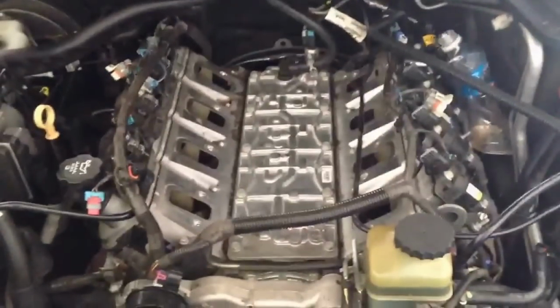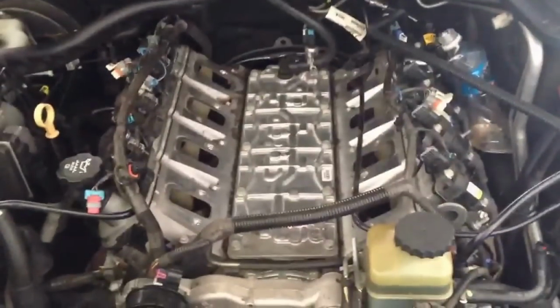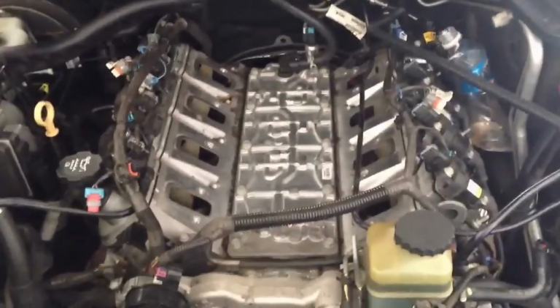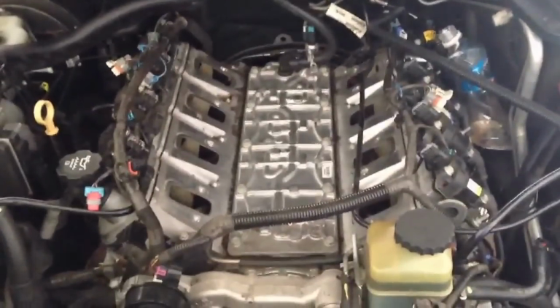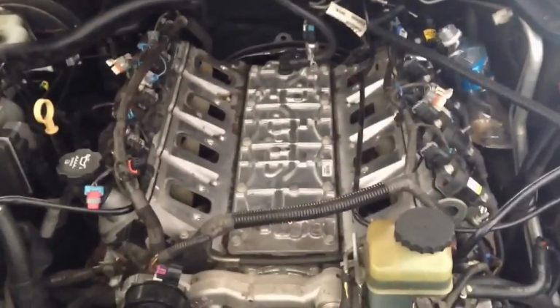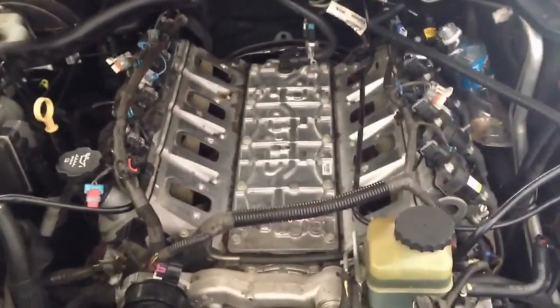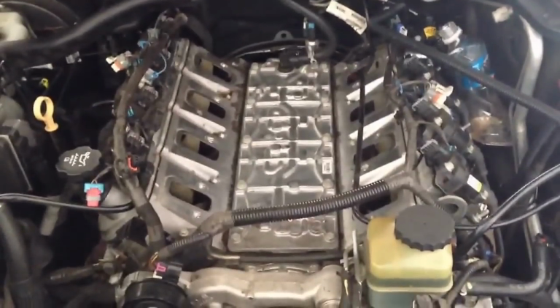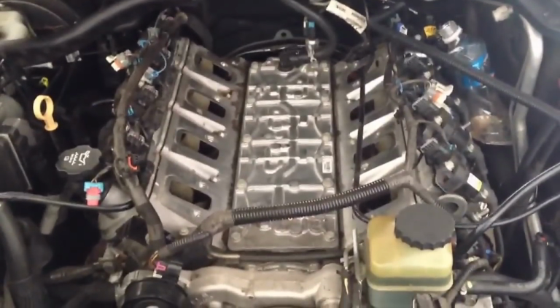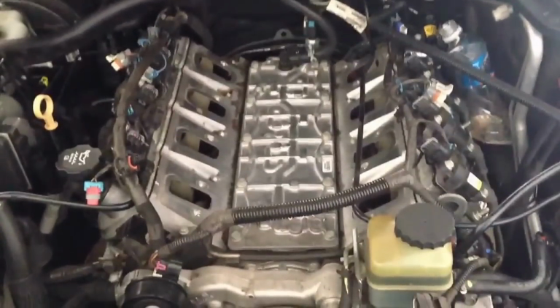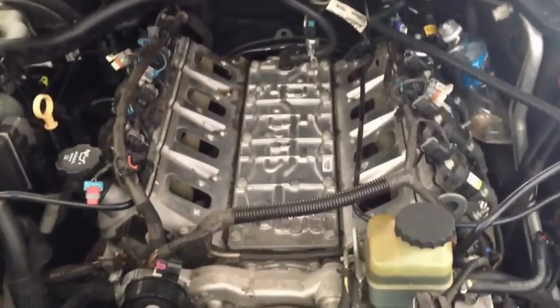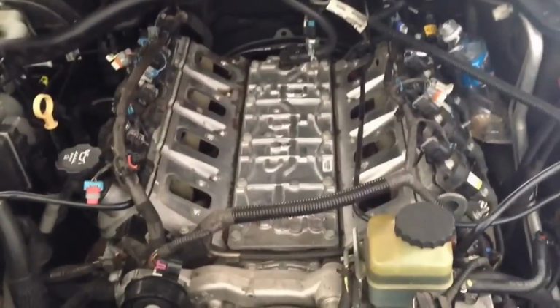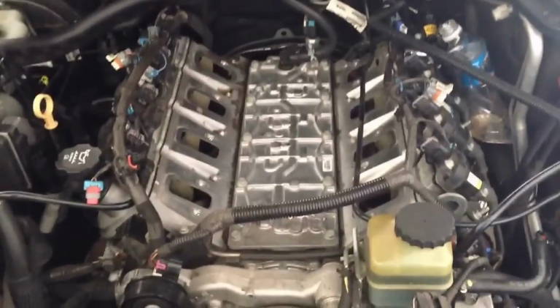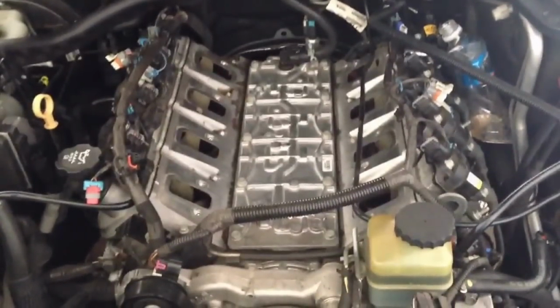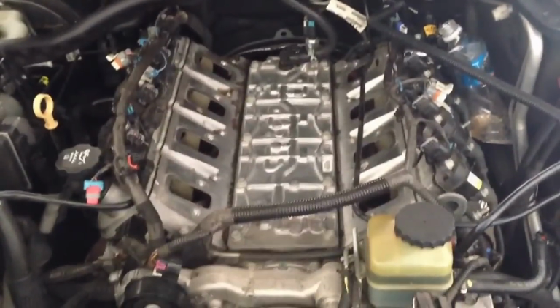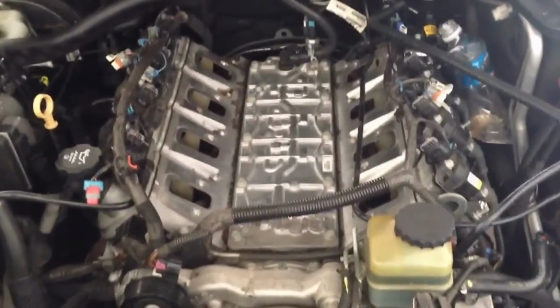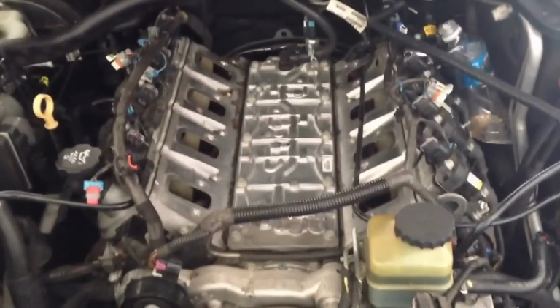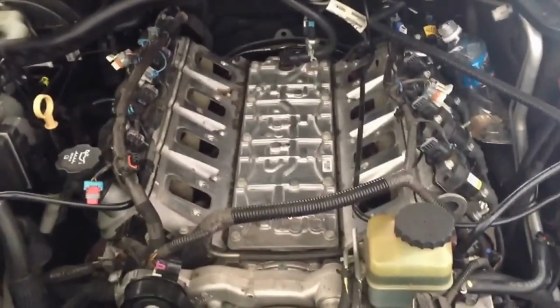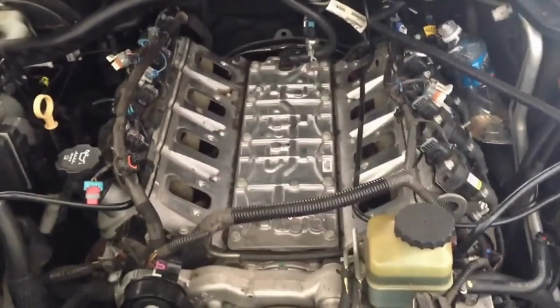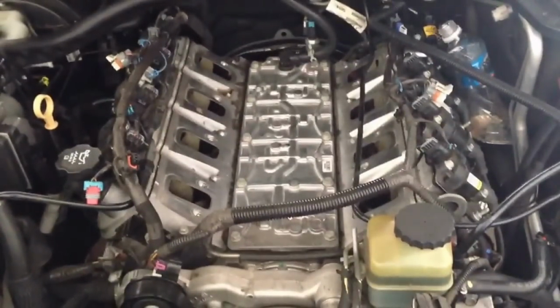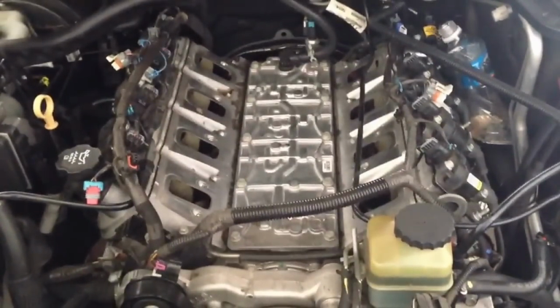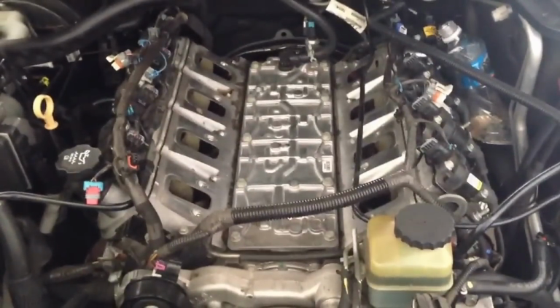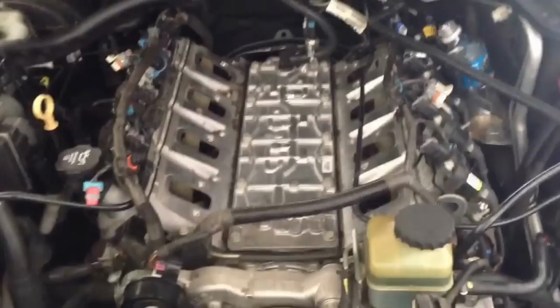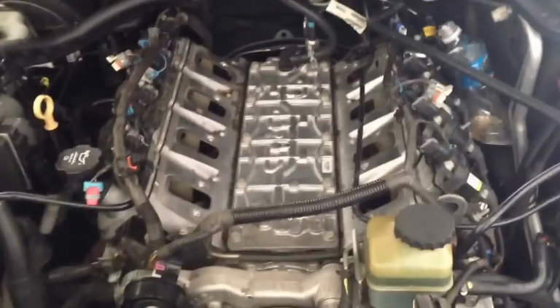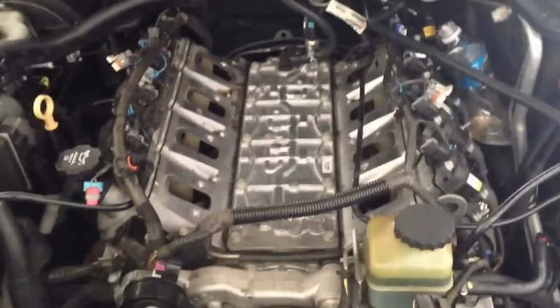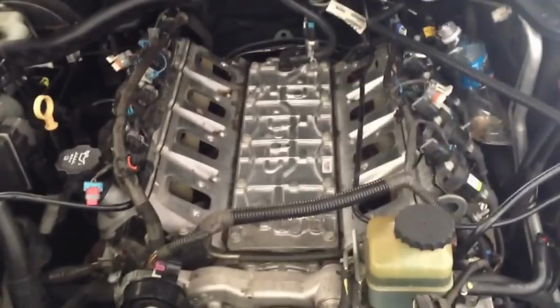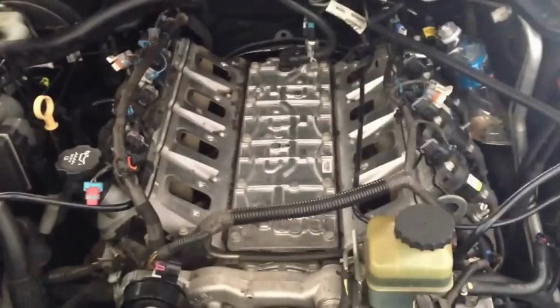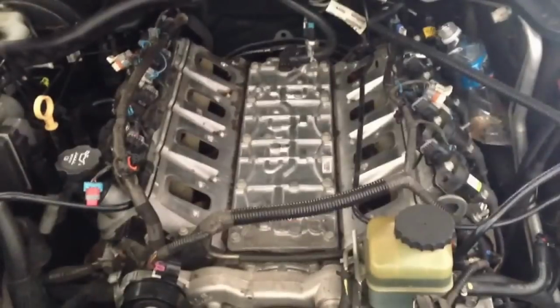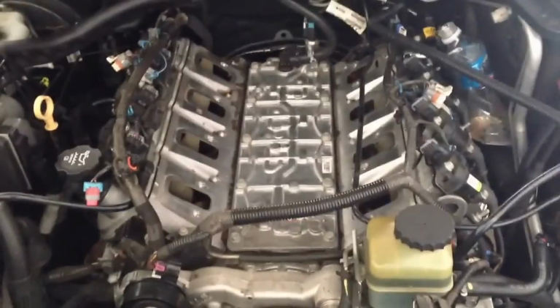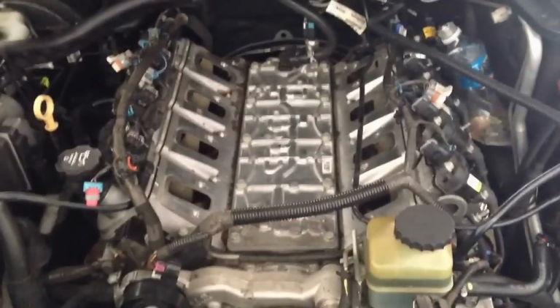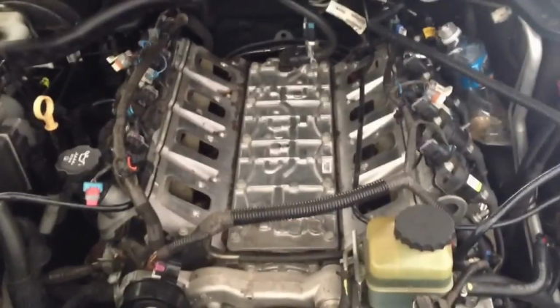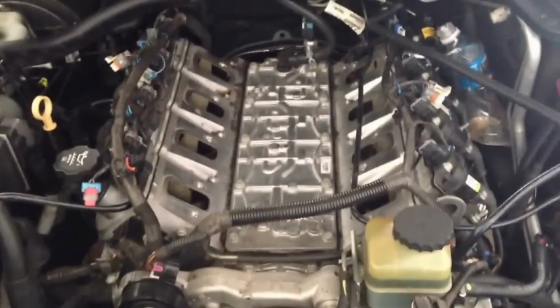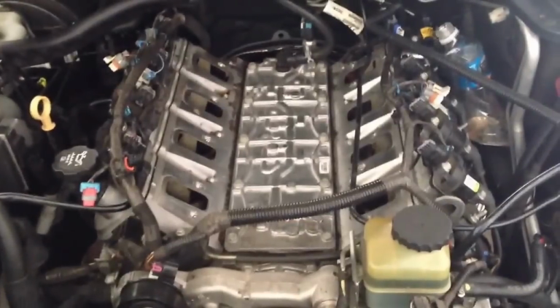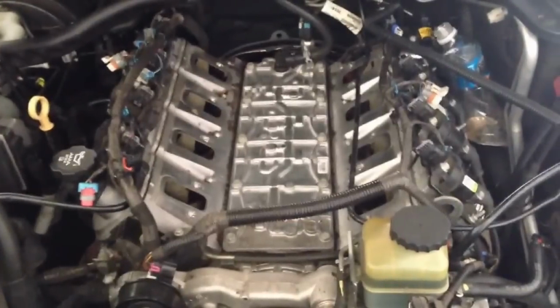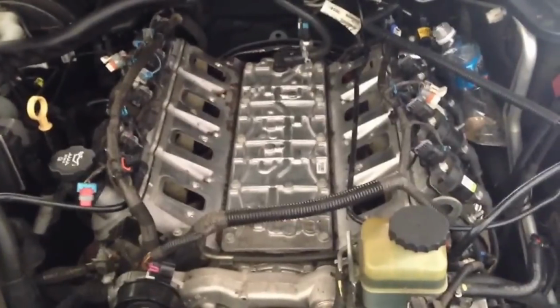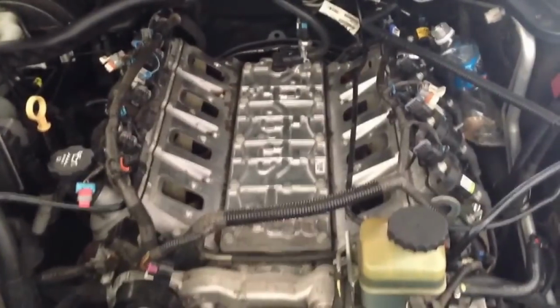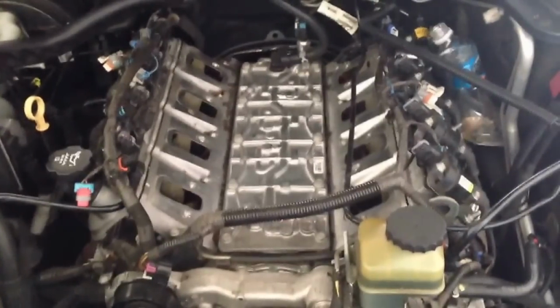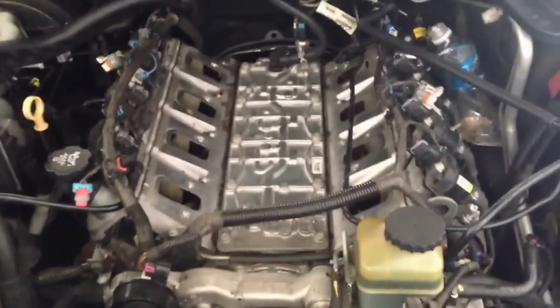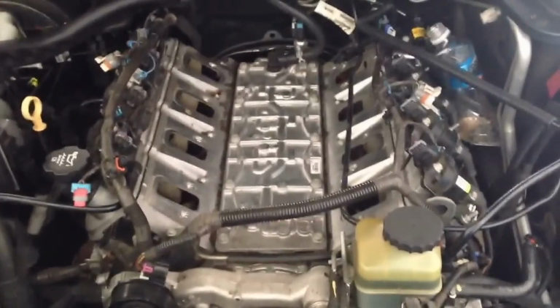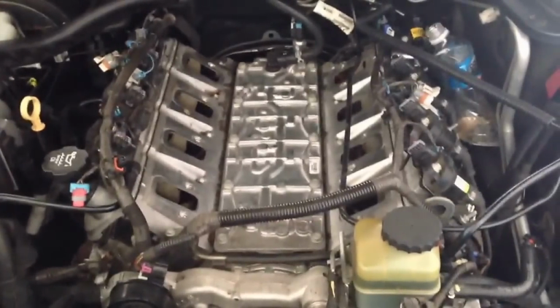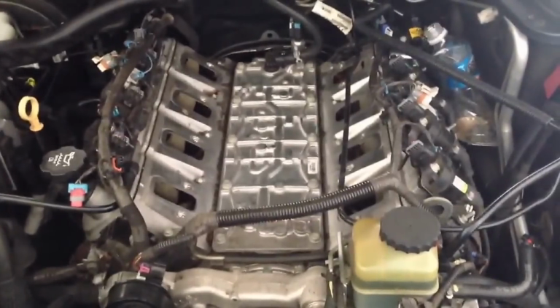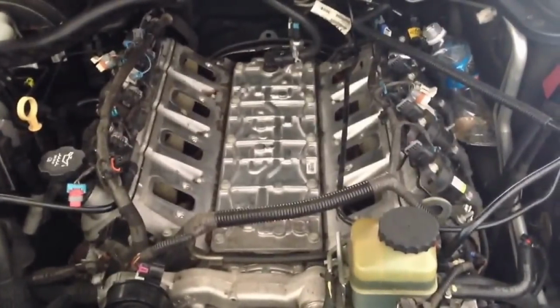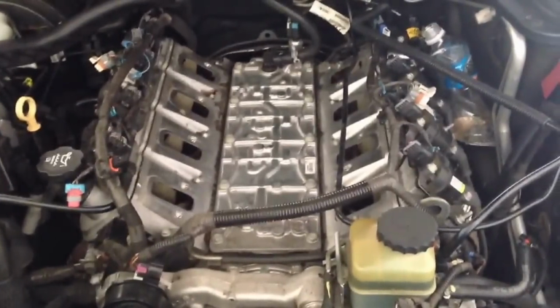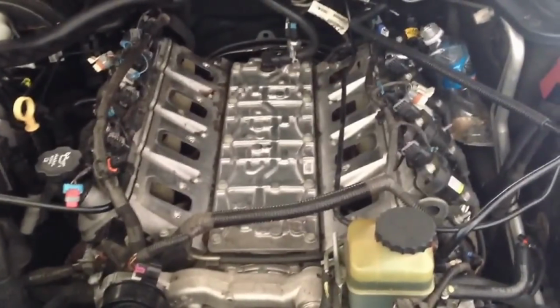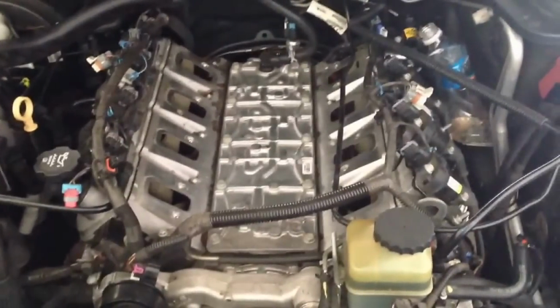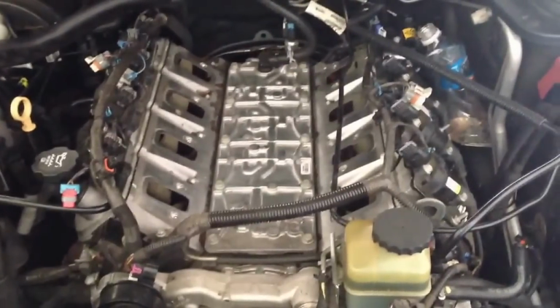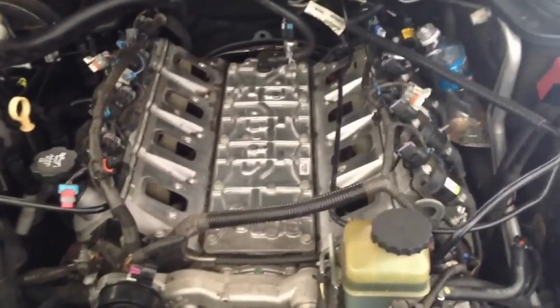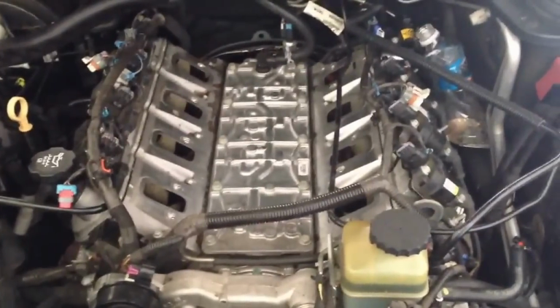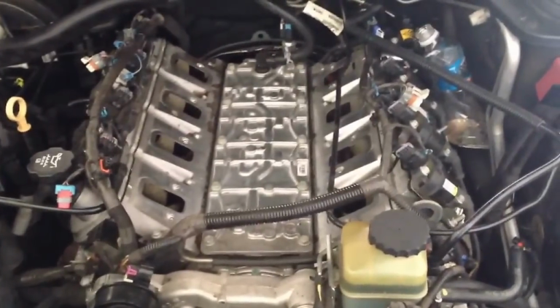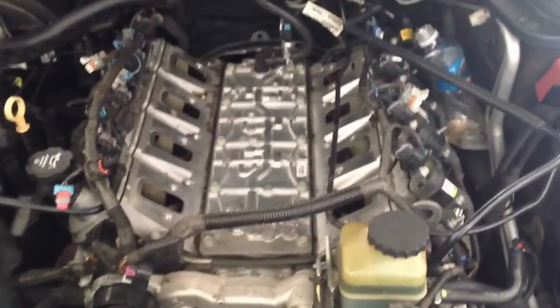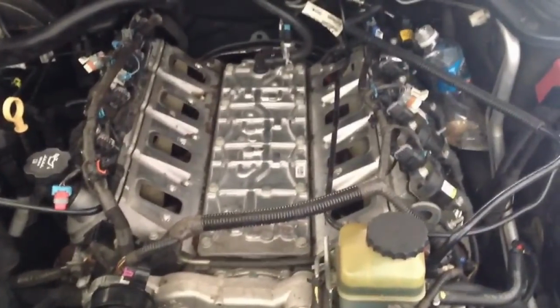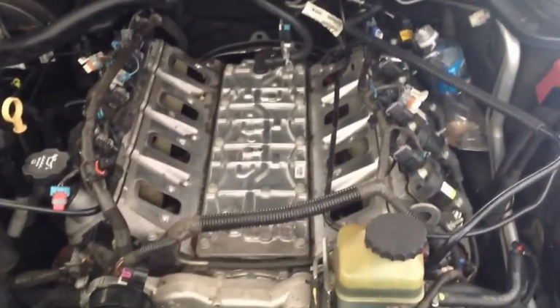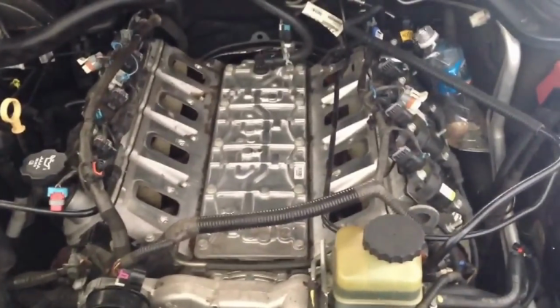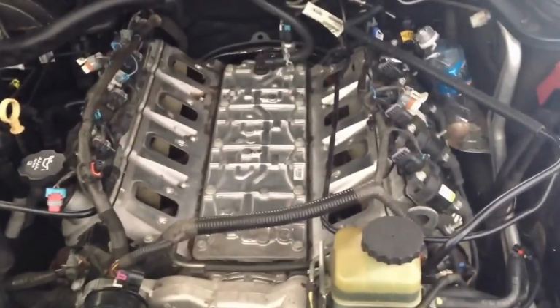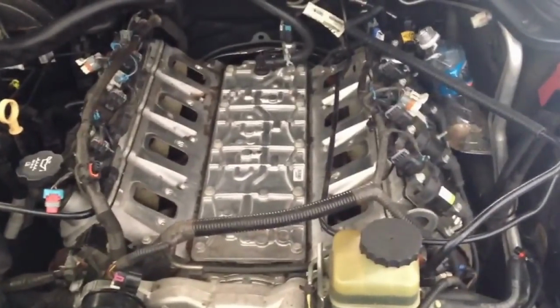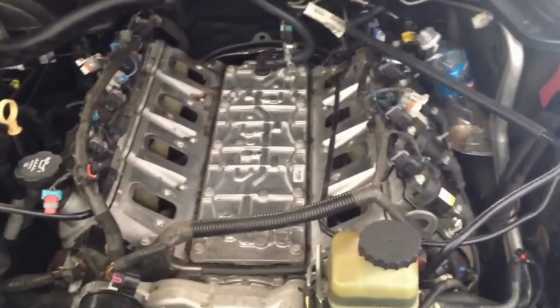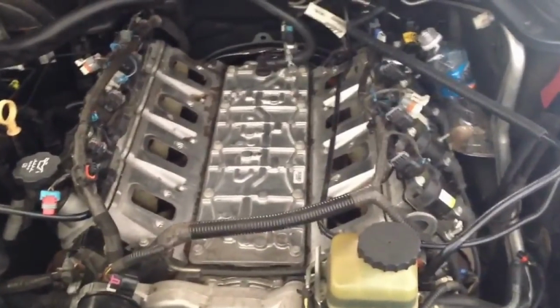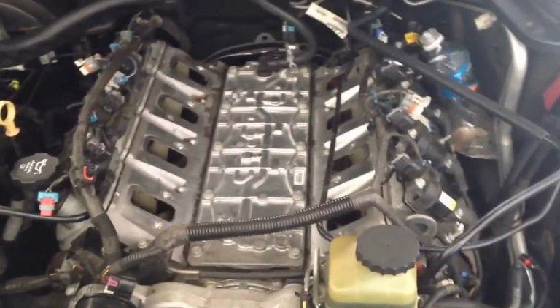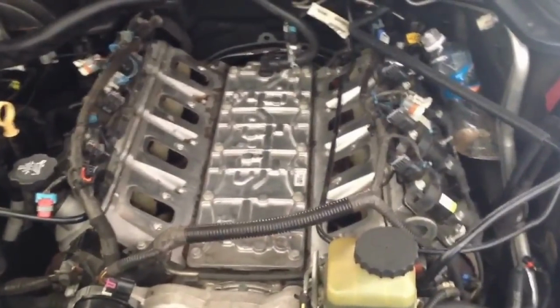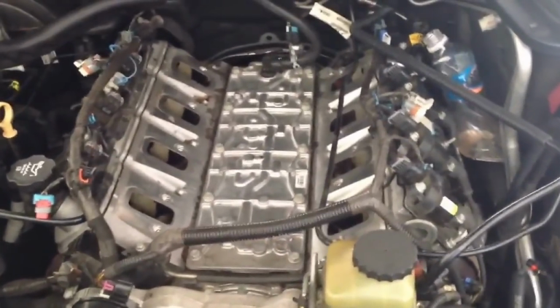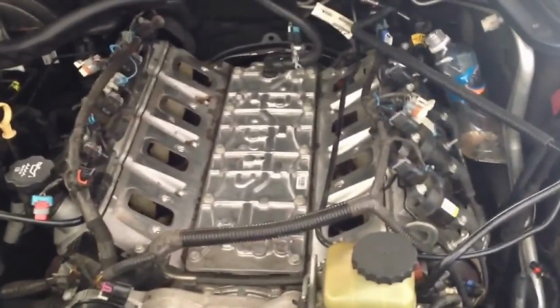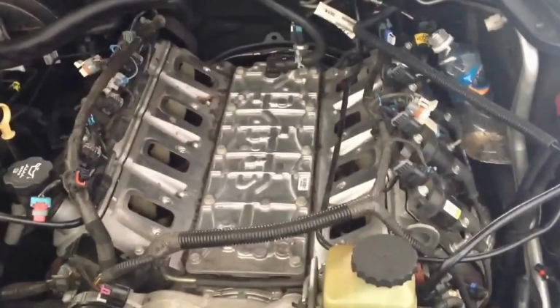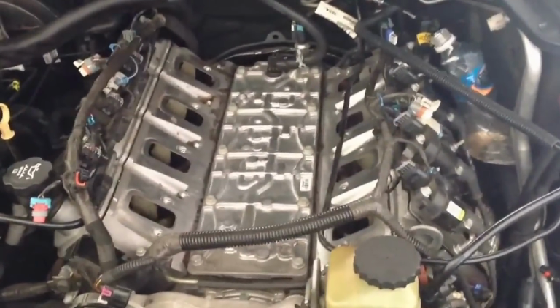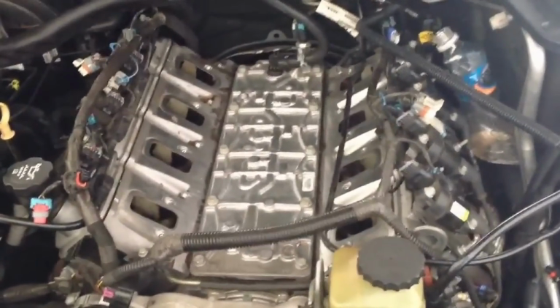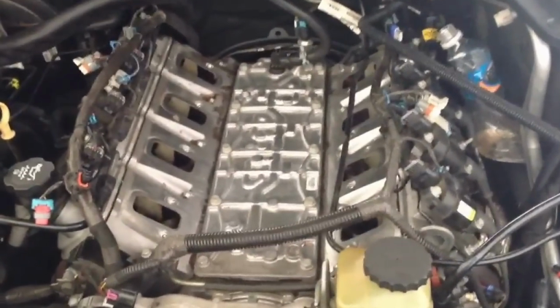Here I am with the intake manifold off, ready to put the new one on.